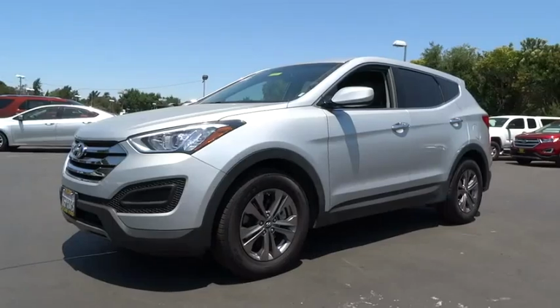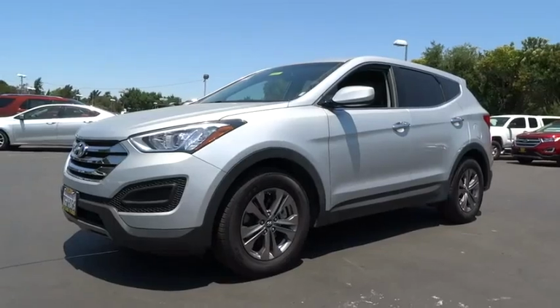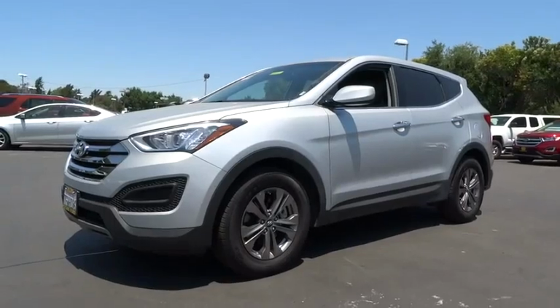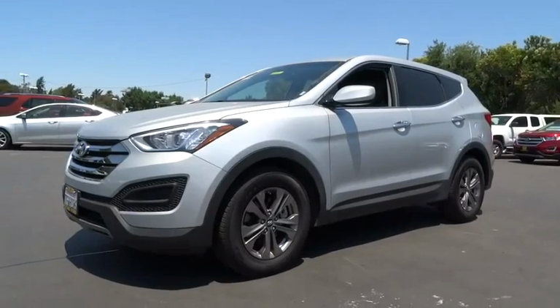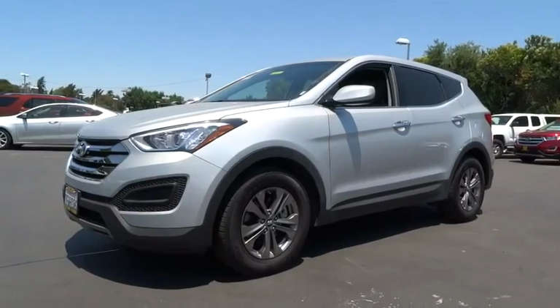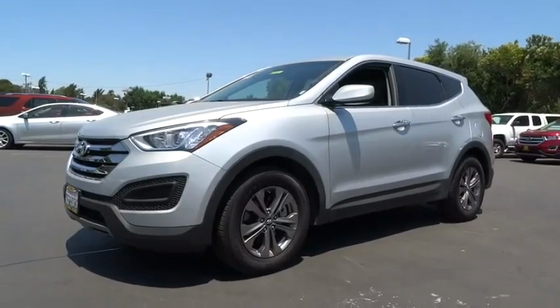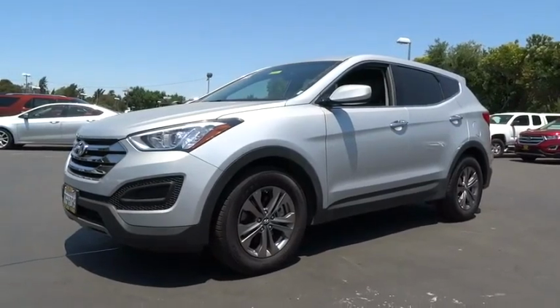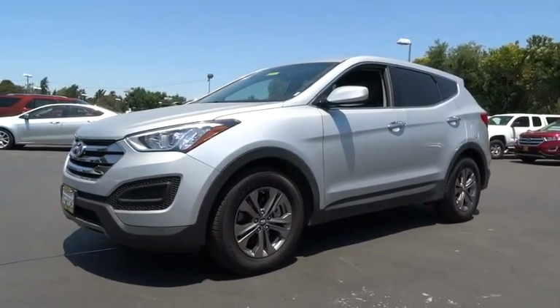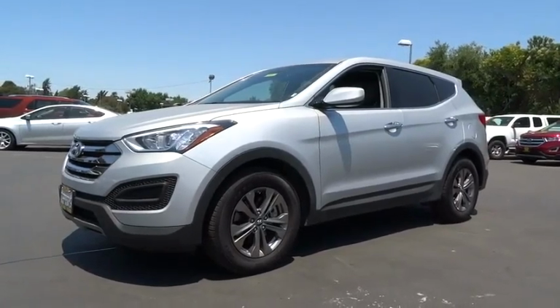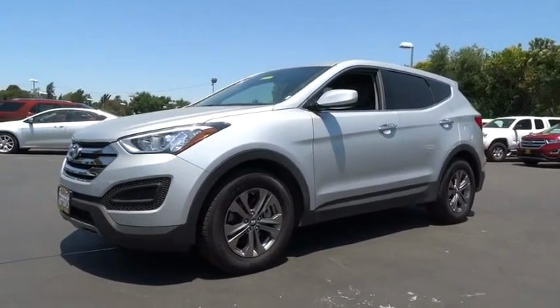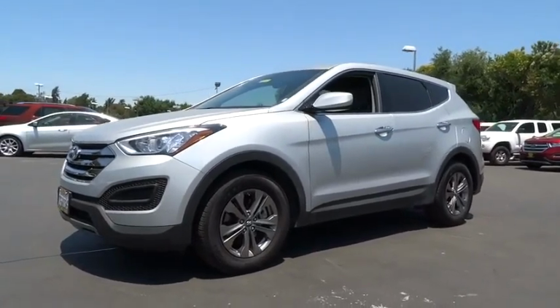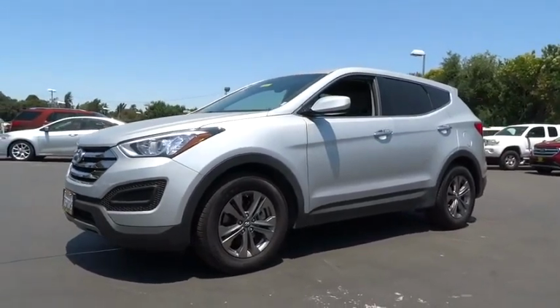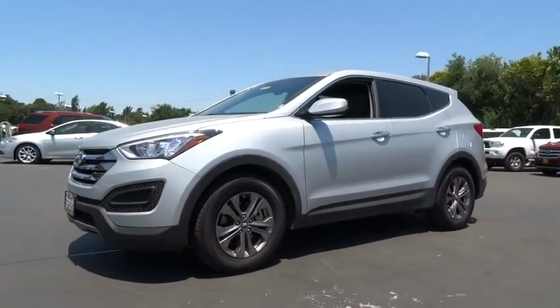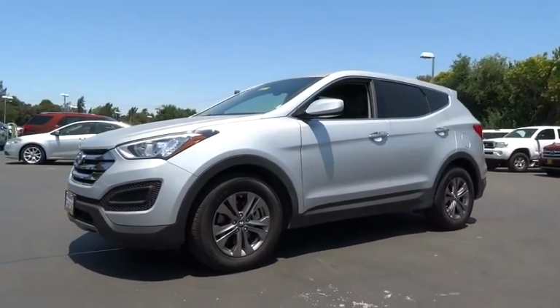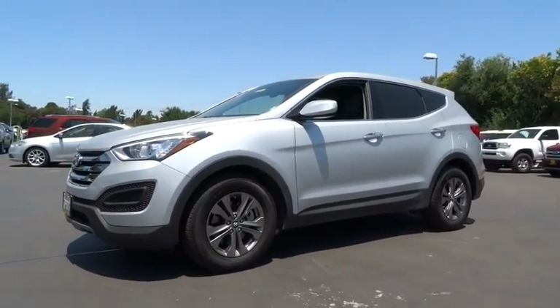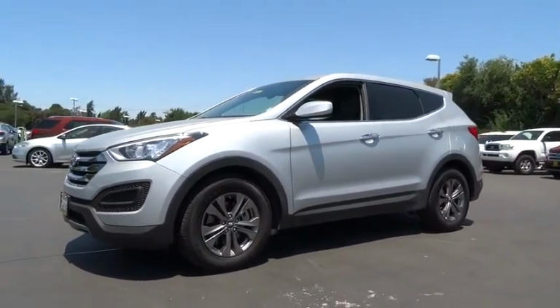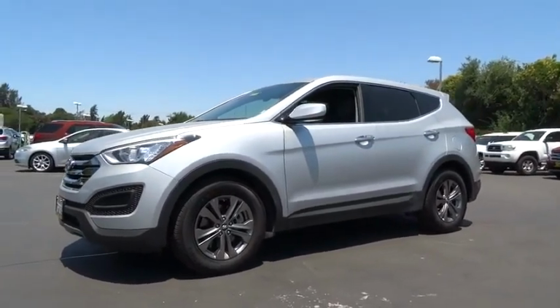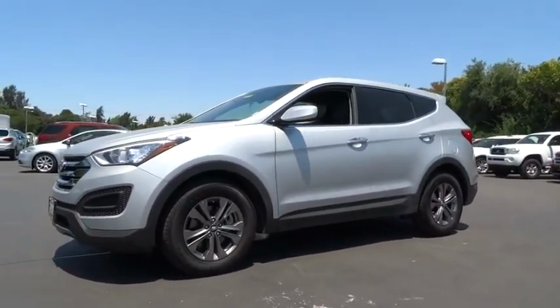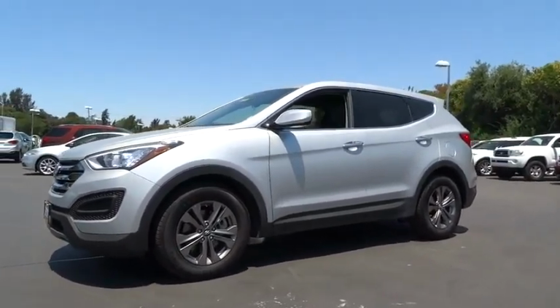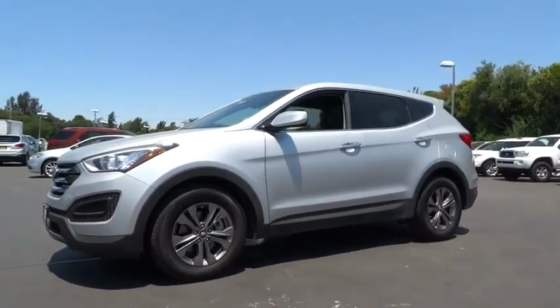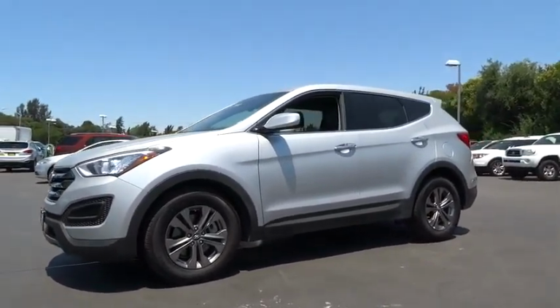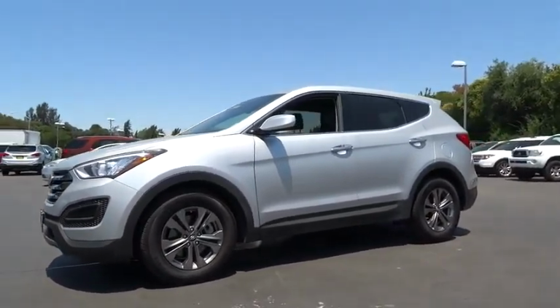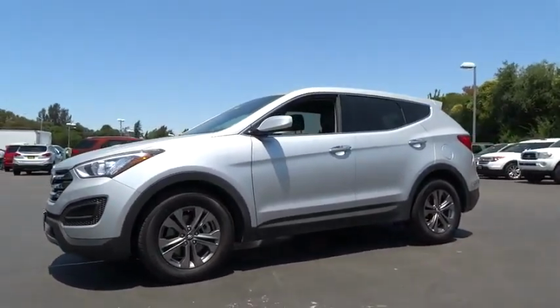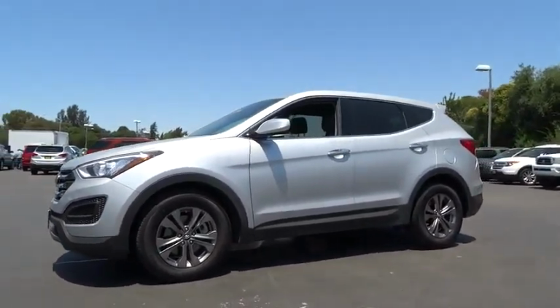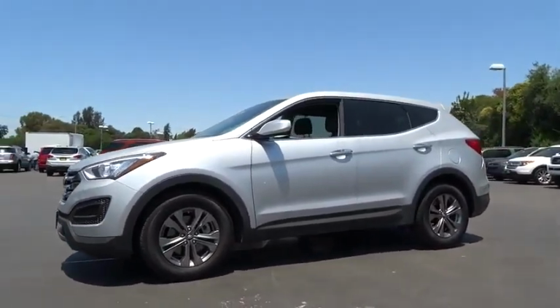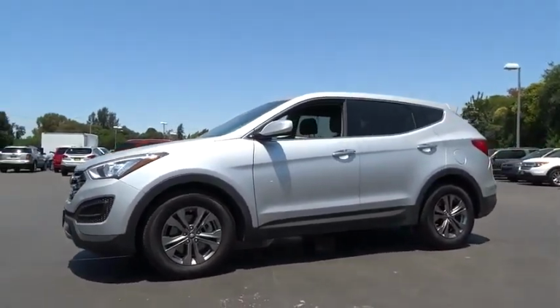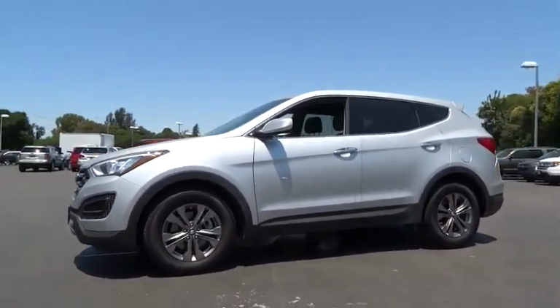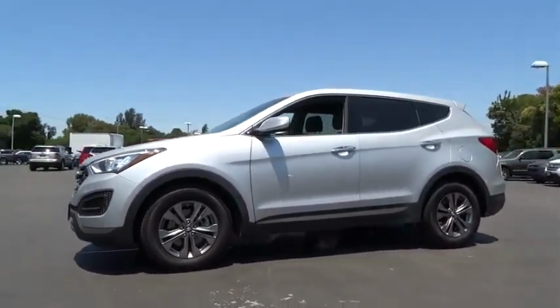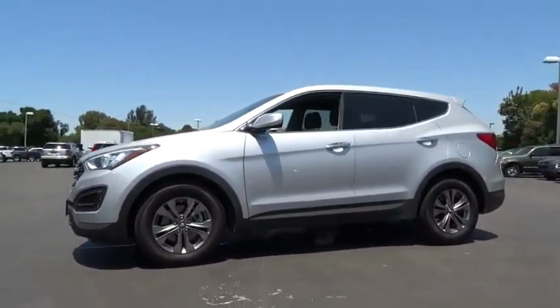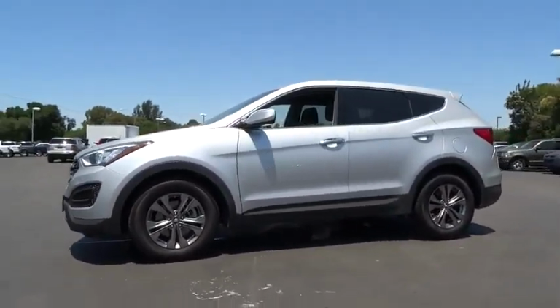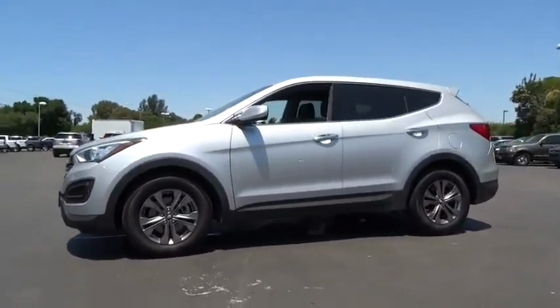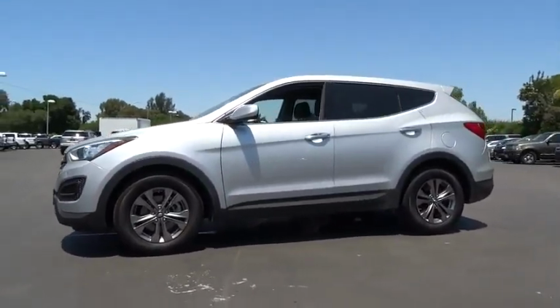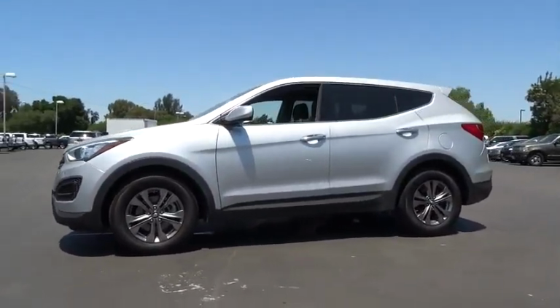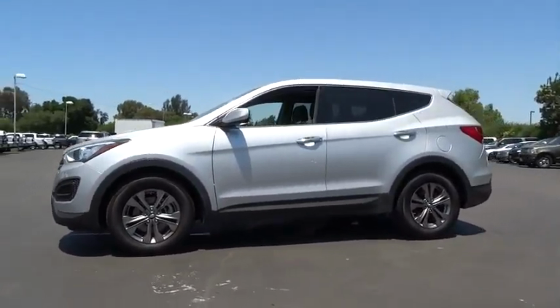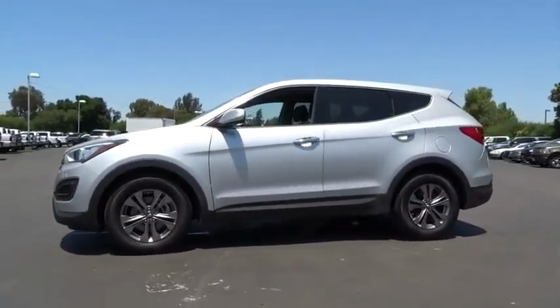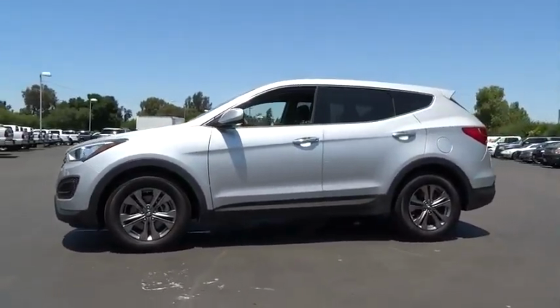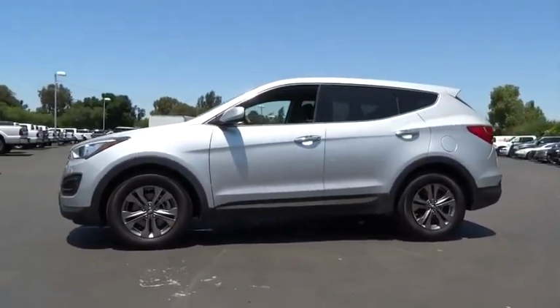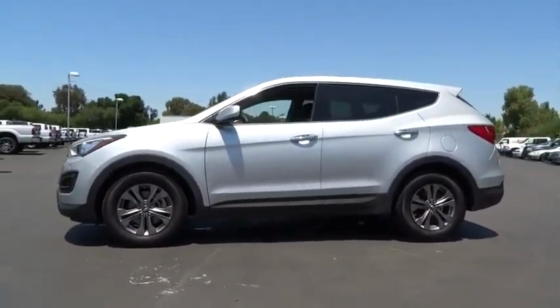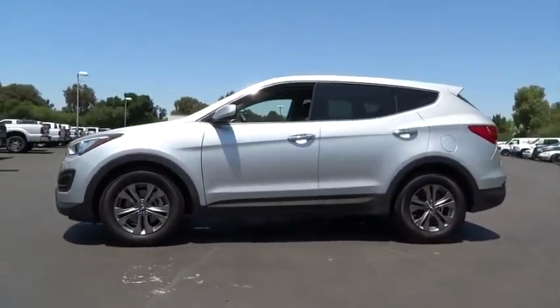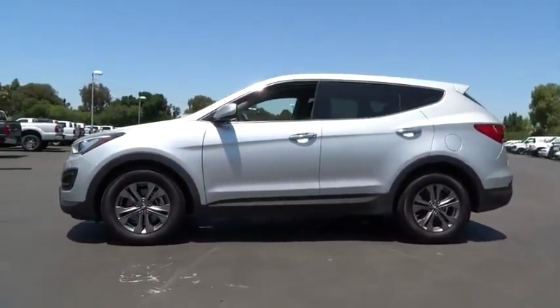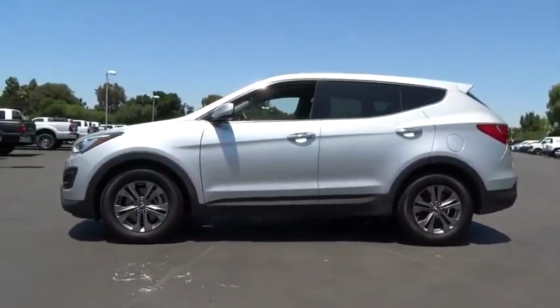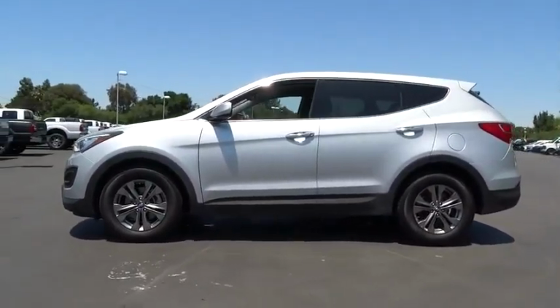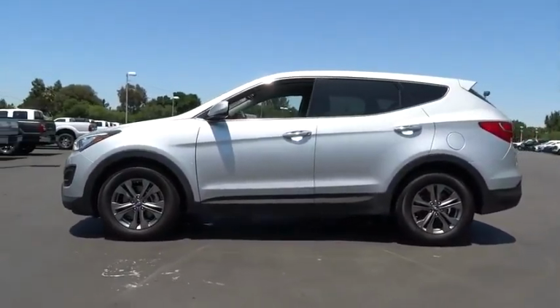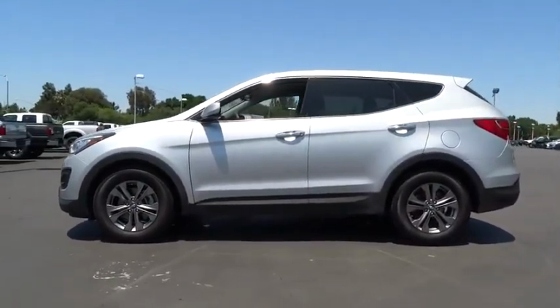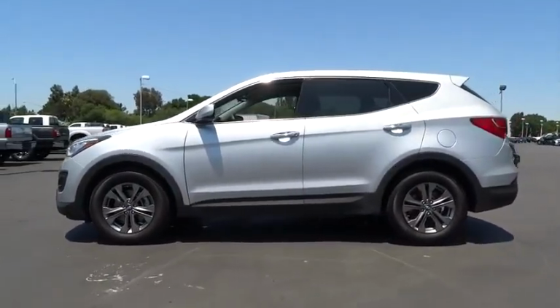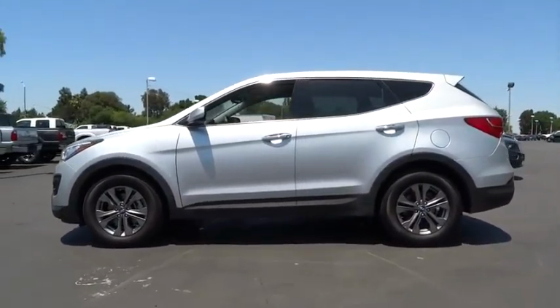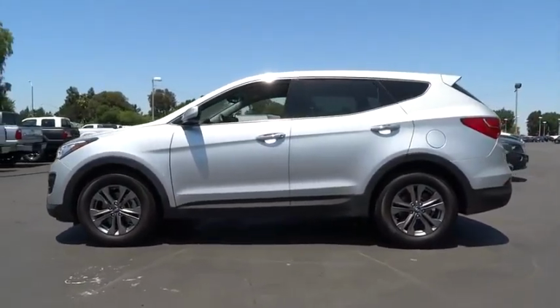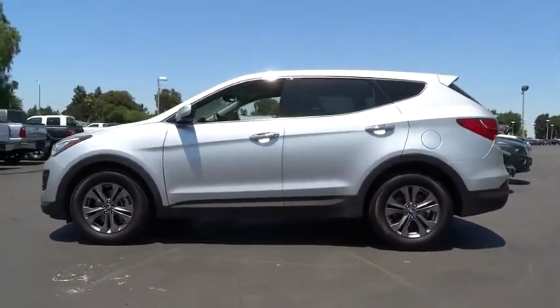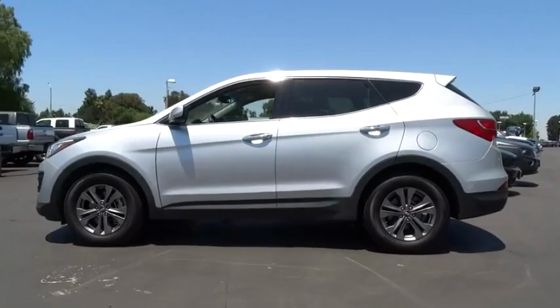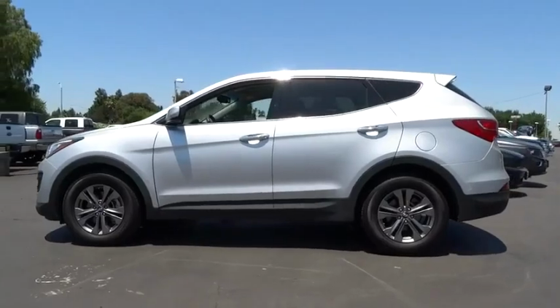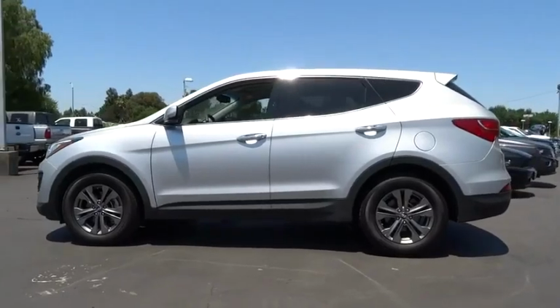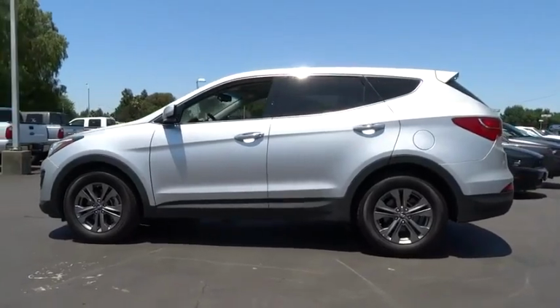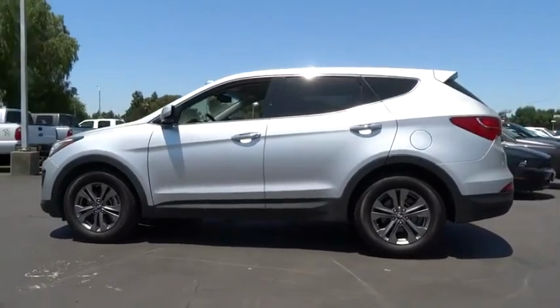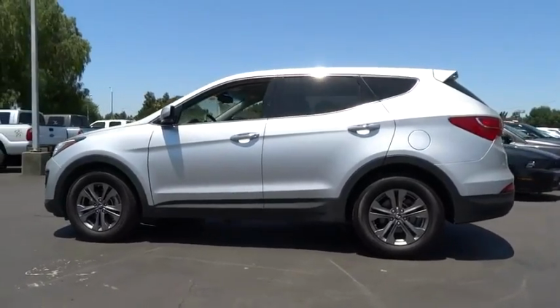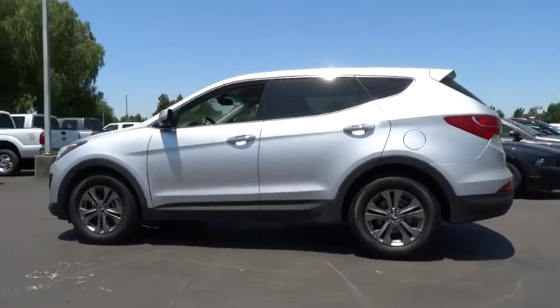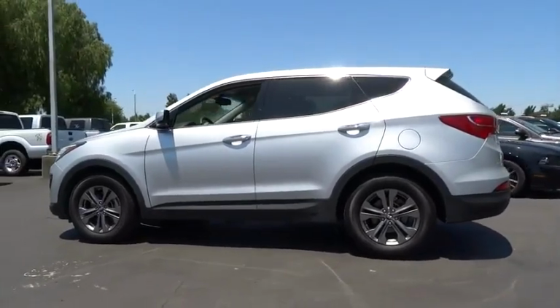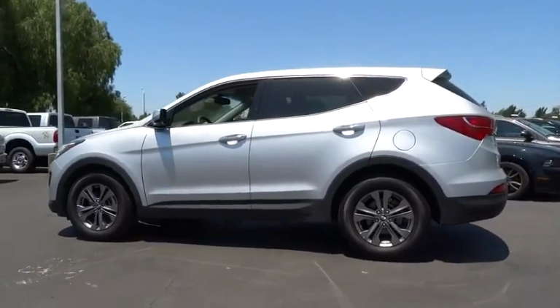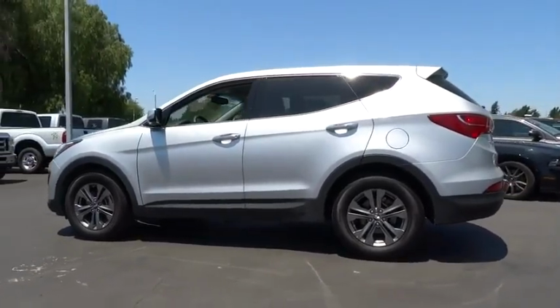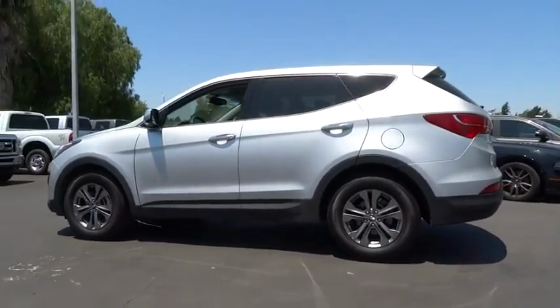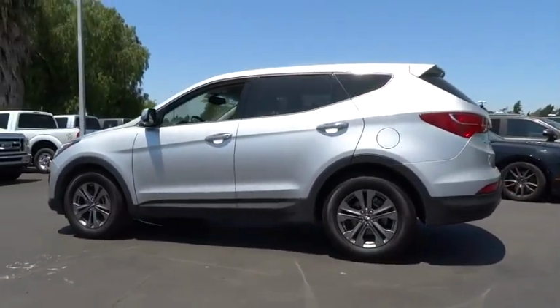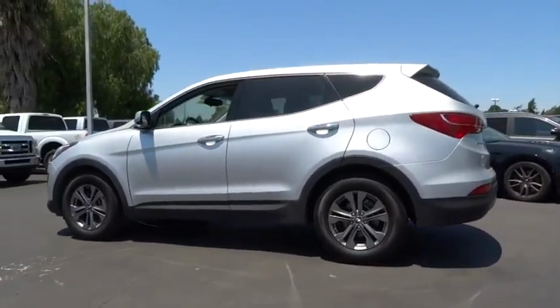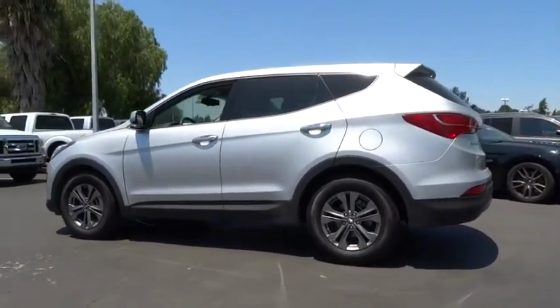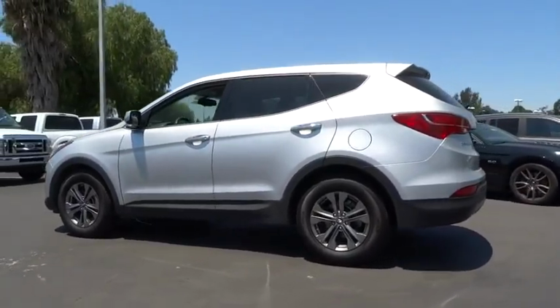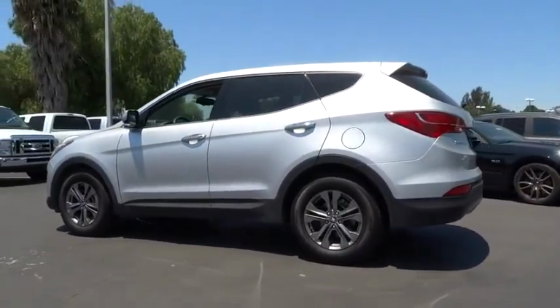The 2014 Santa Fe. Style, quality, performance, value. Need we say more?